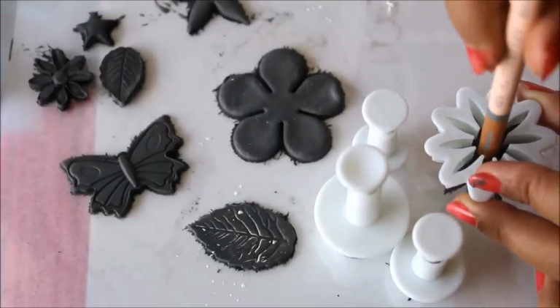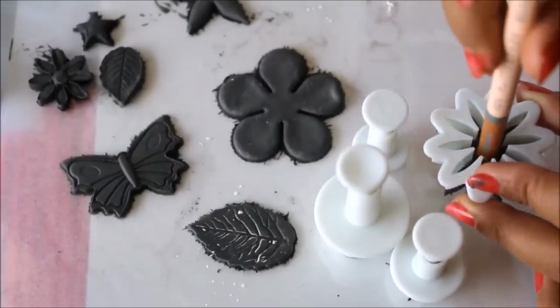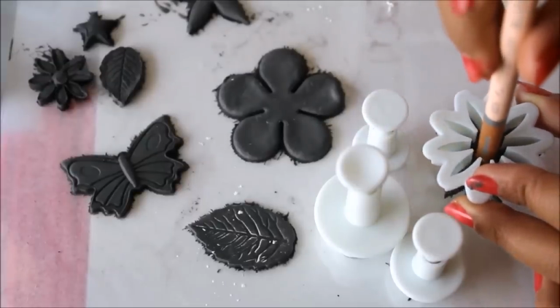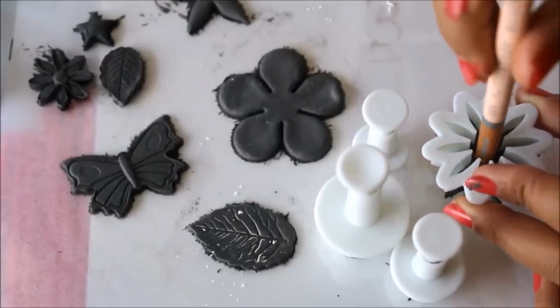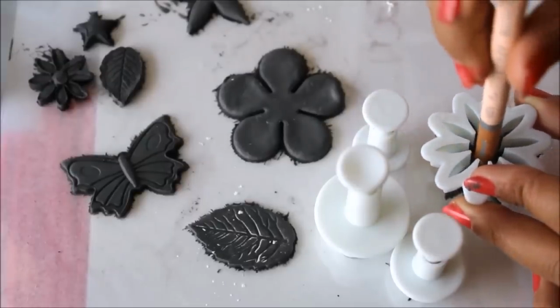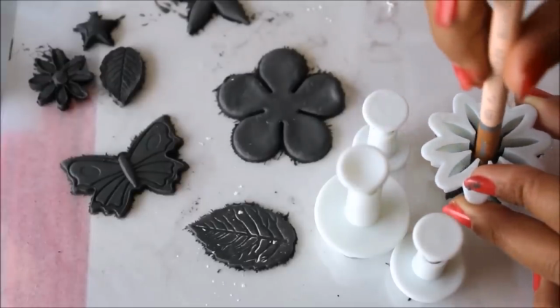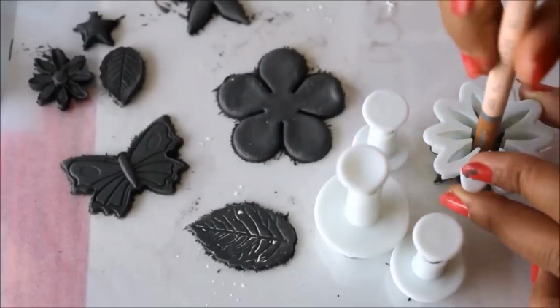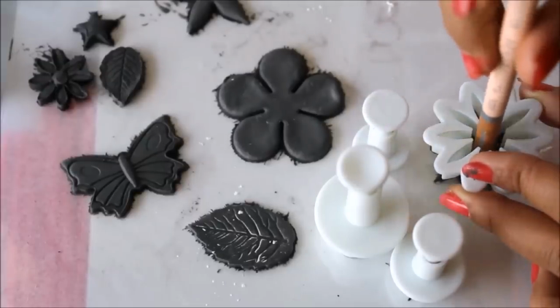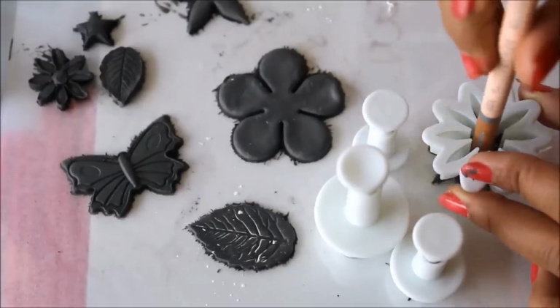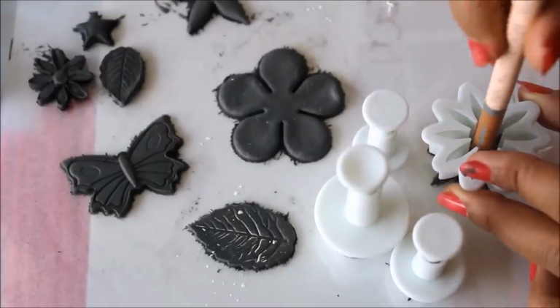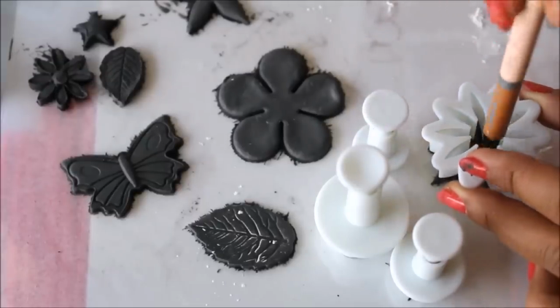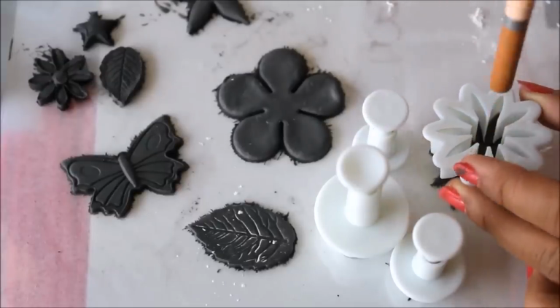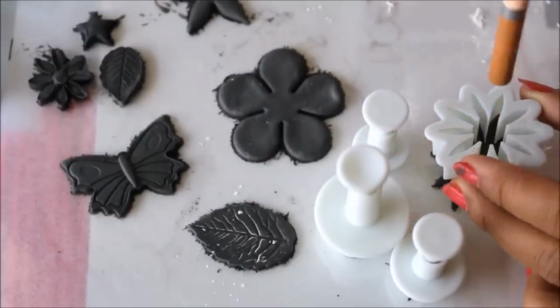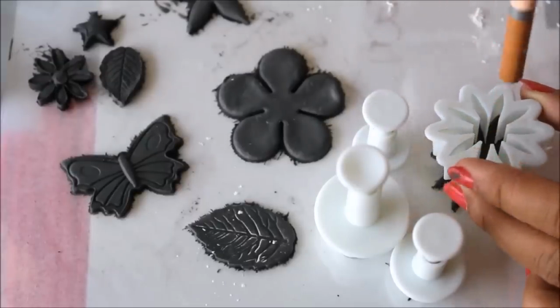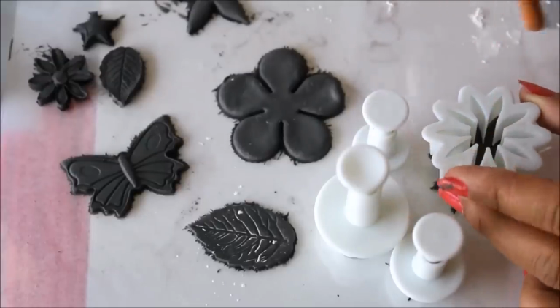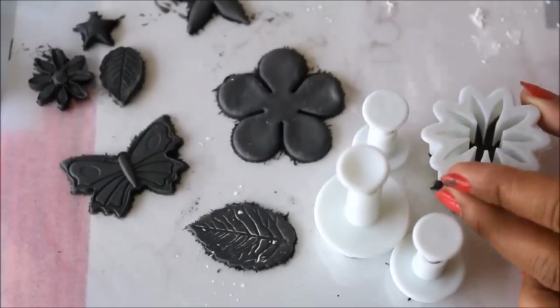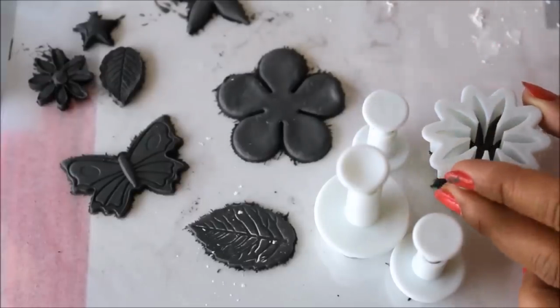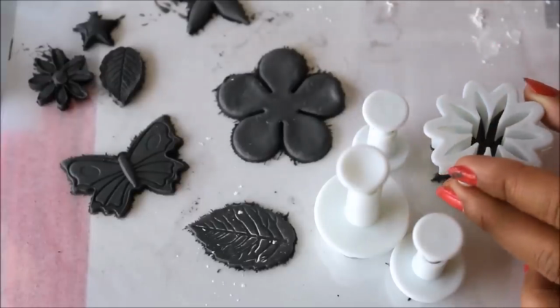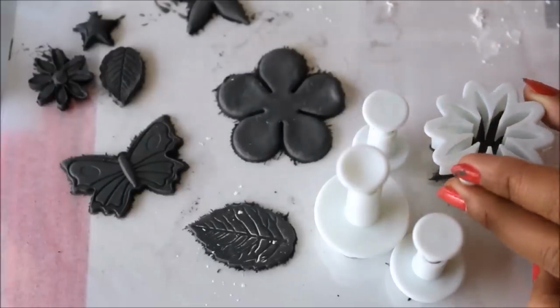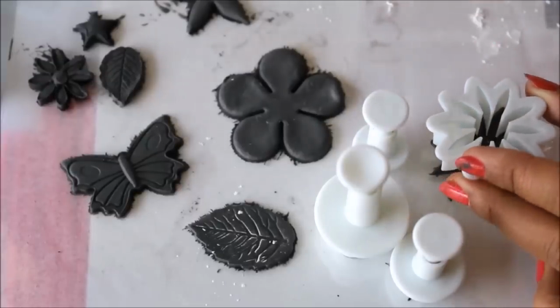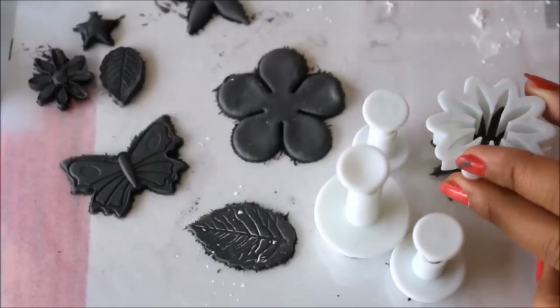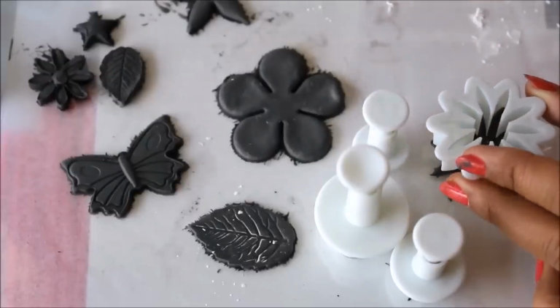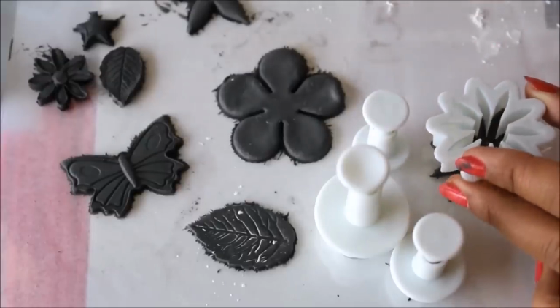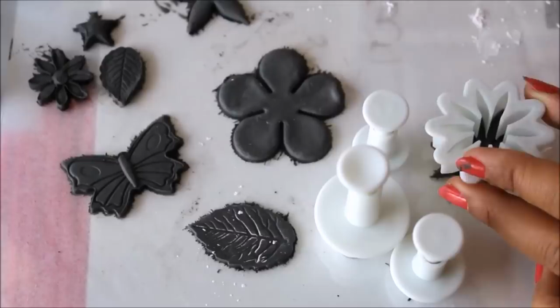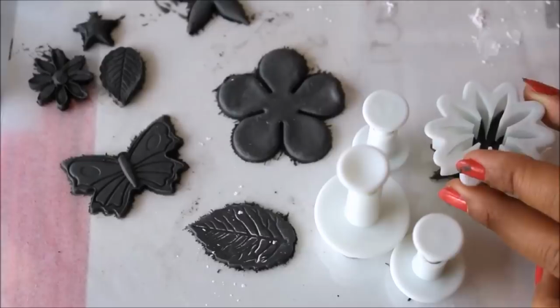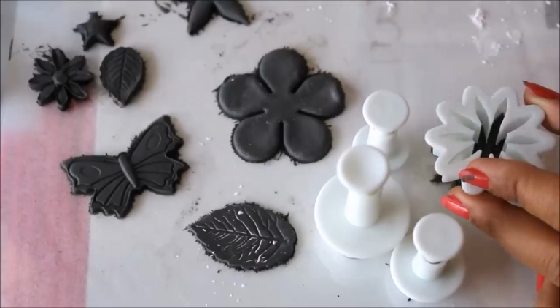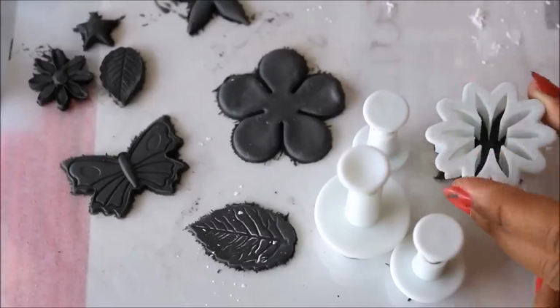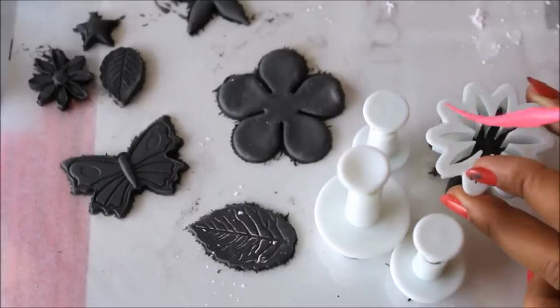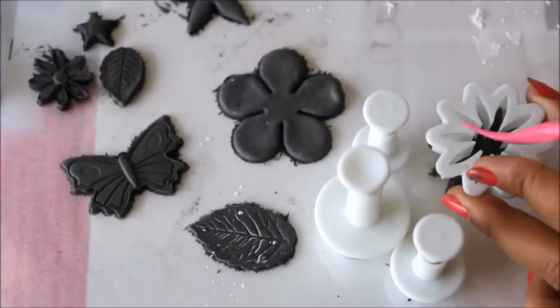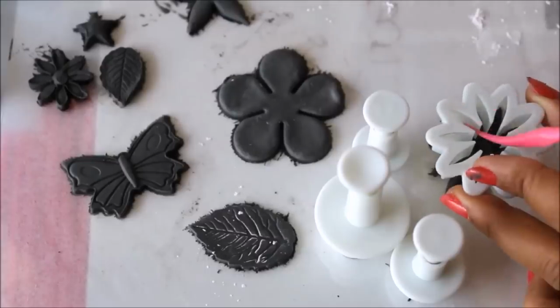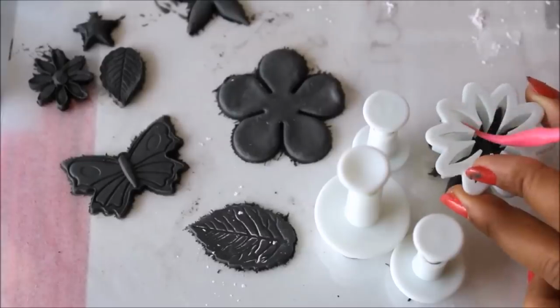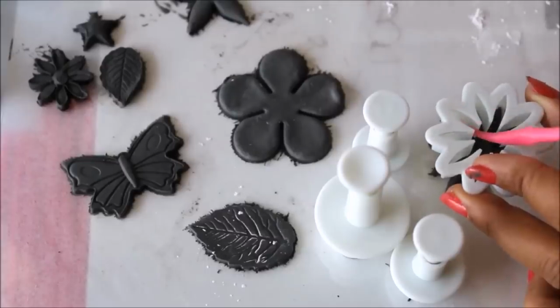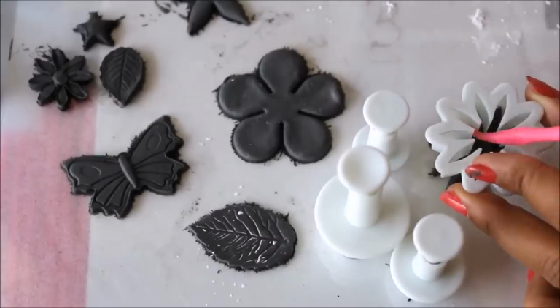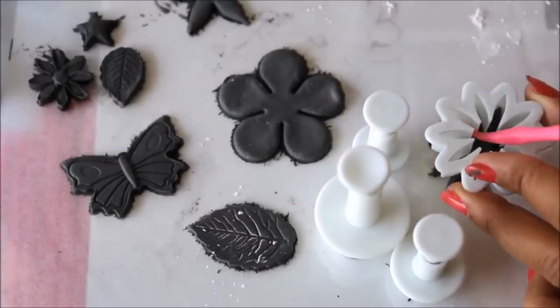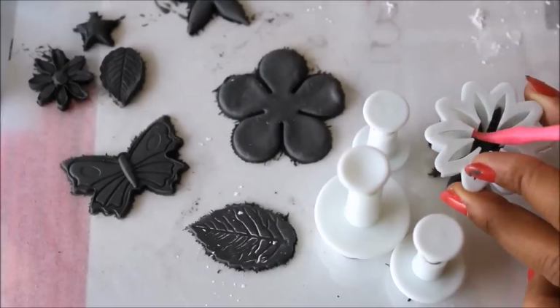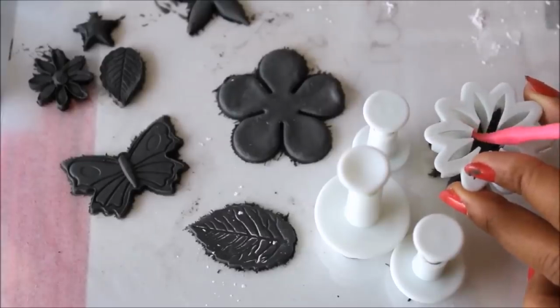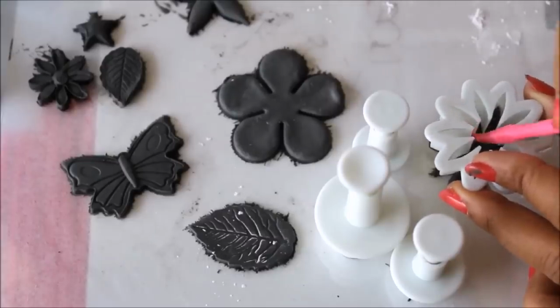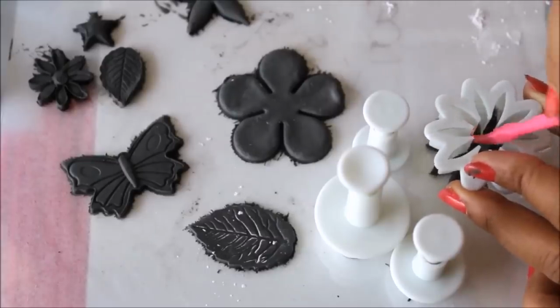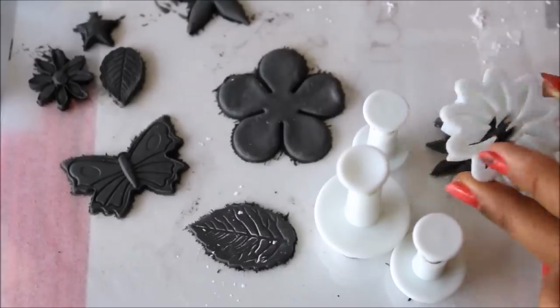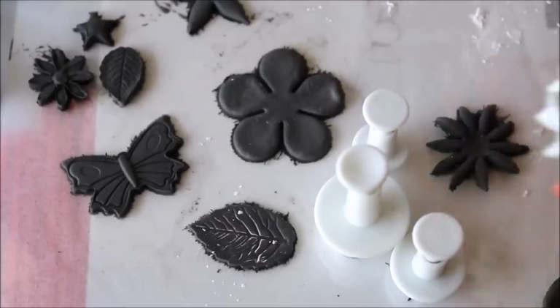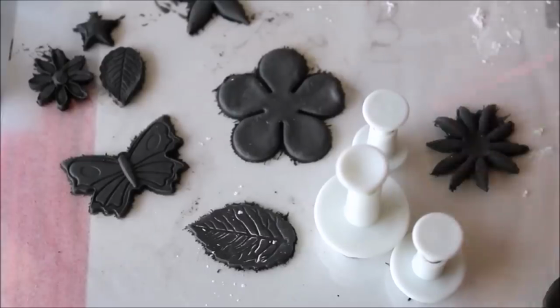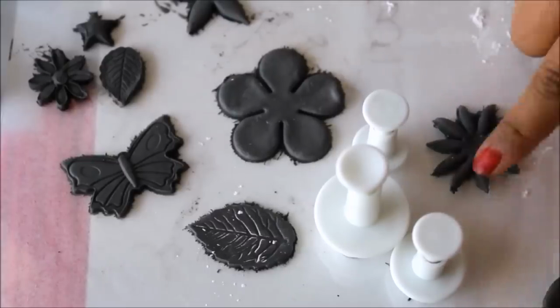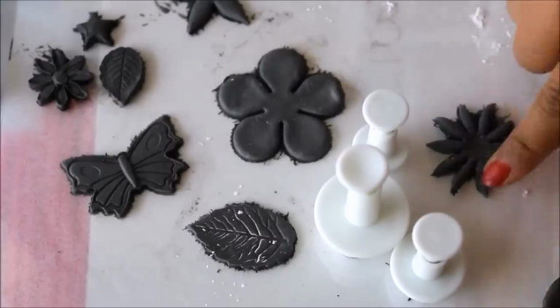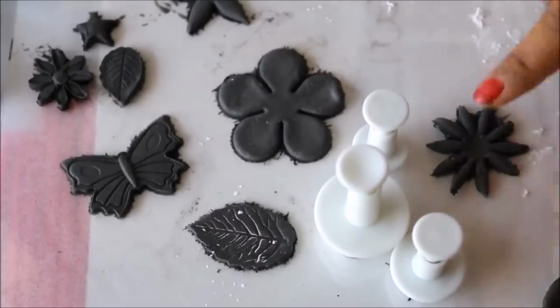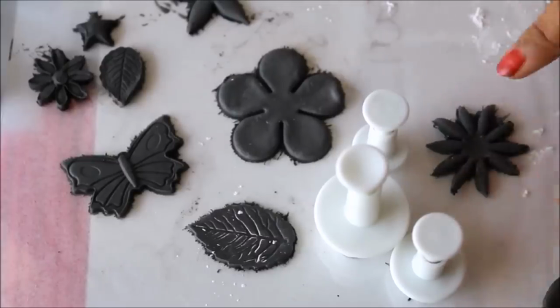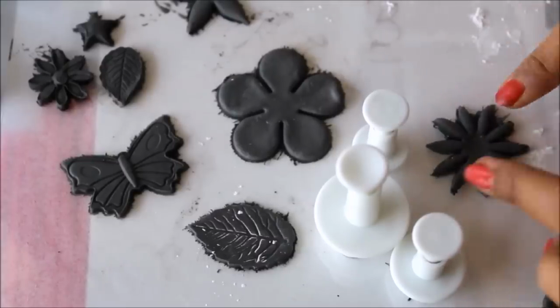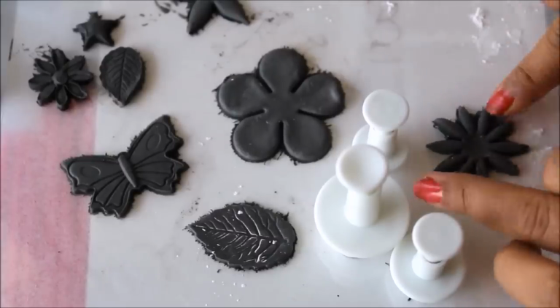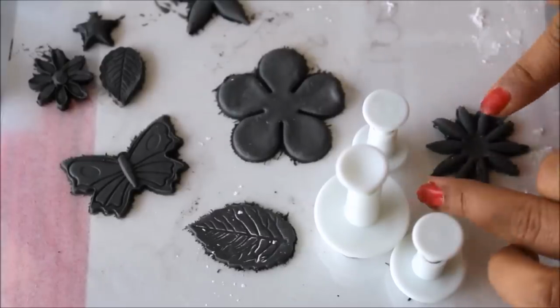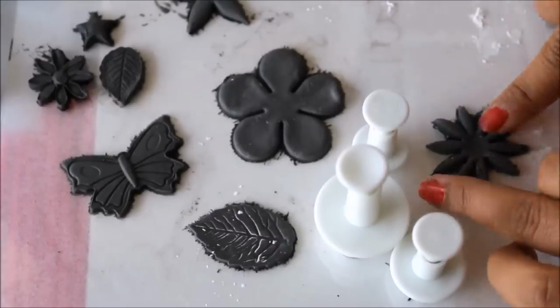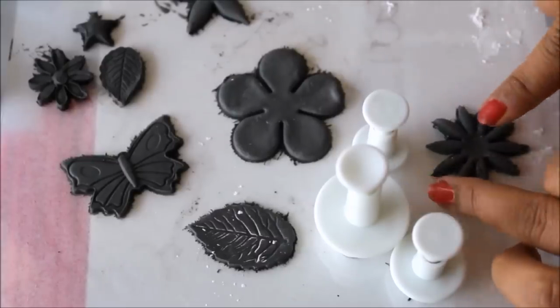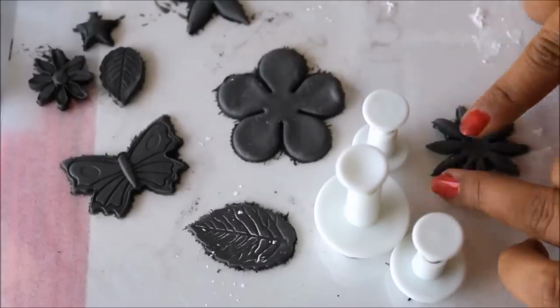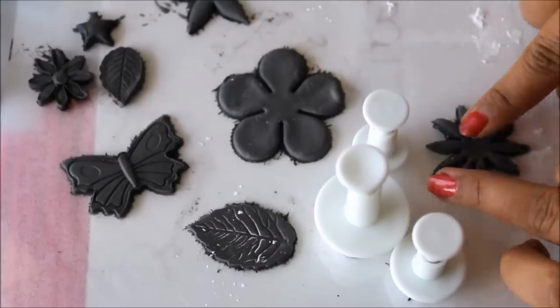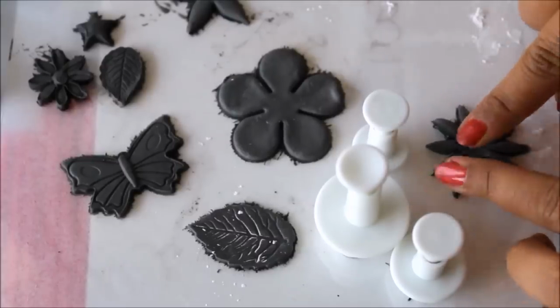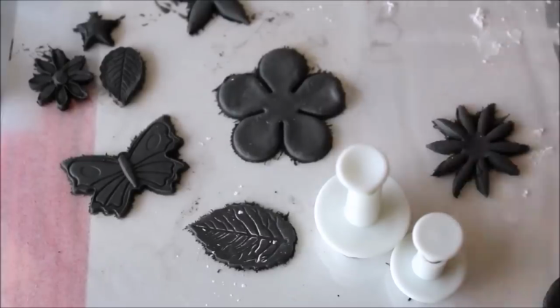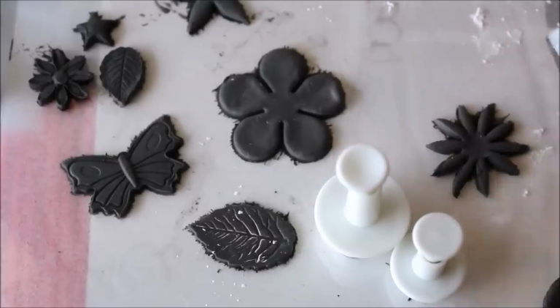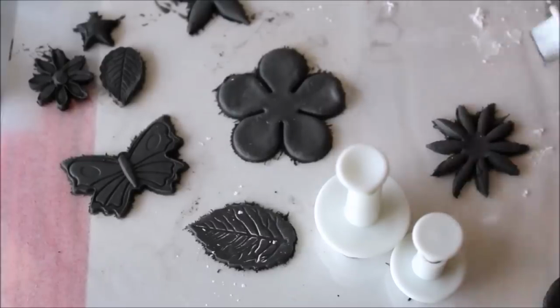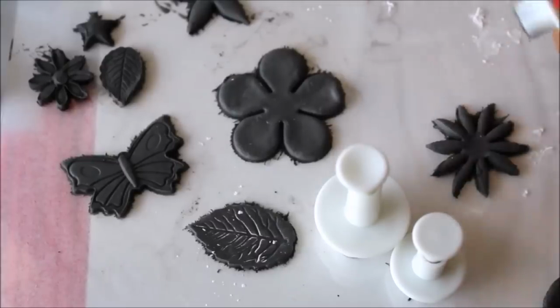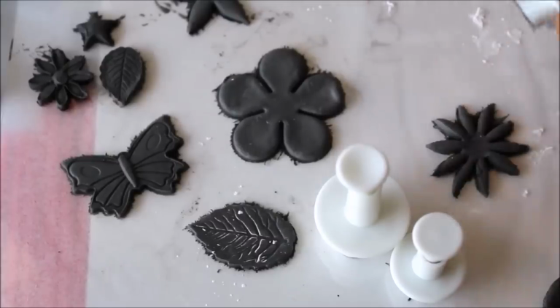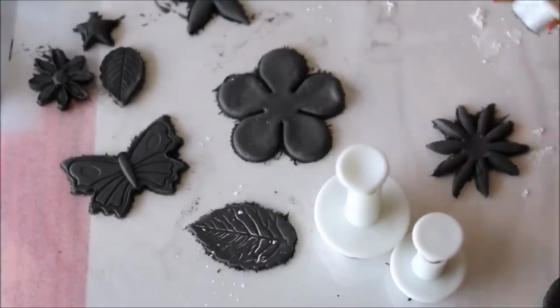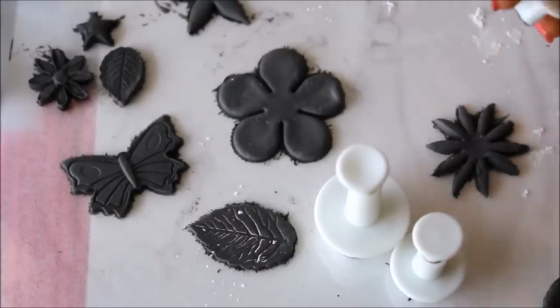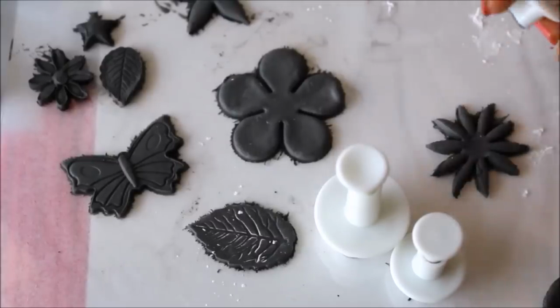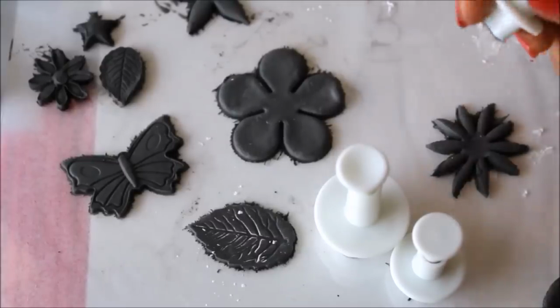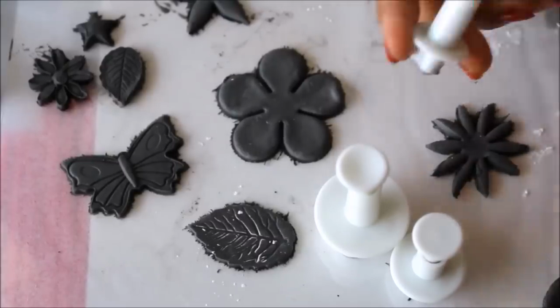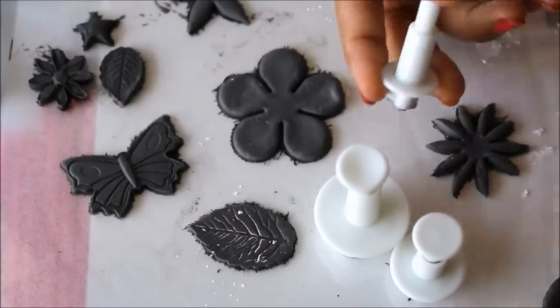If this kind of situation happens, just use any of the tools to take out the clay from the mold.